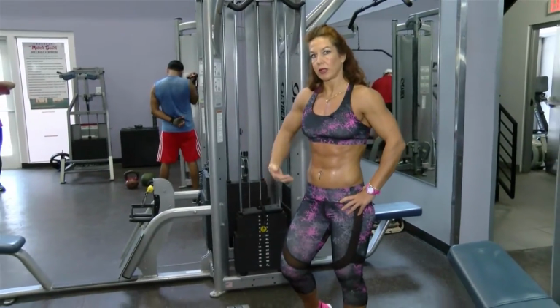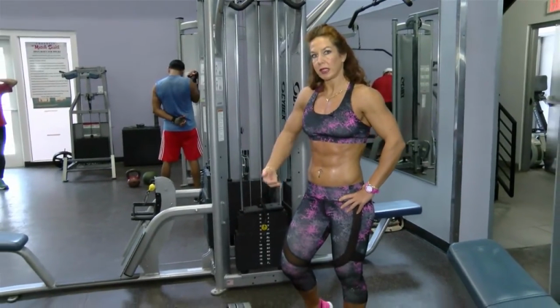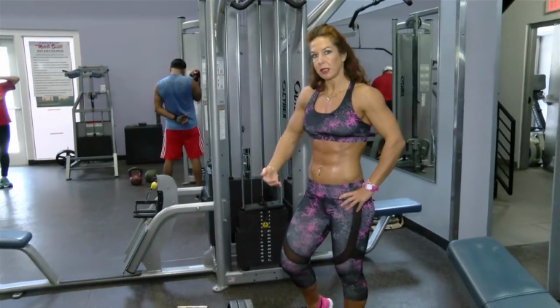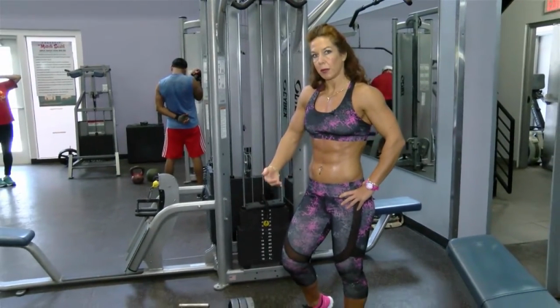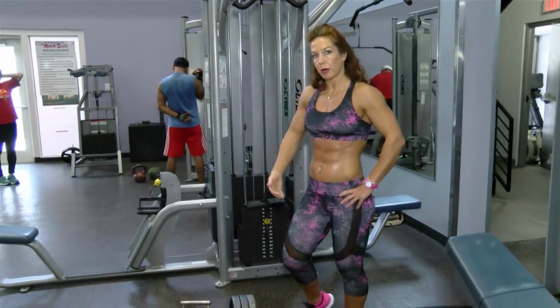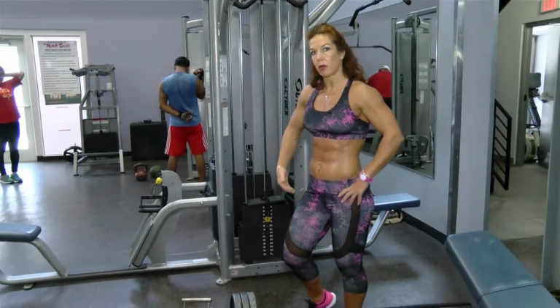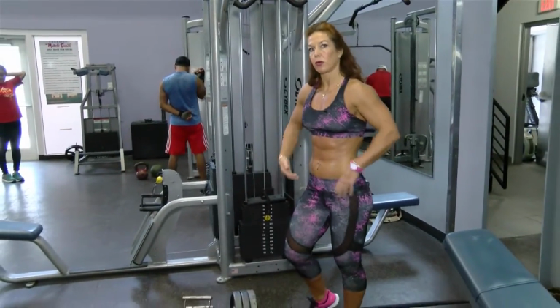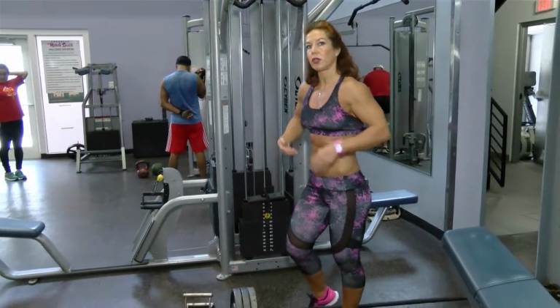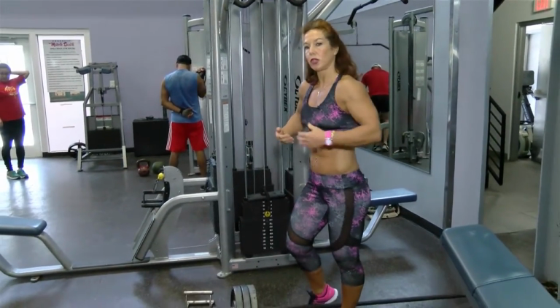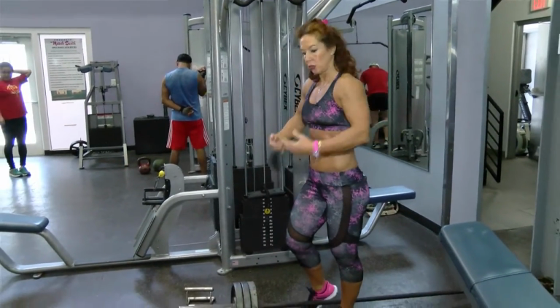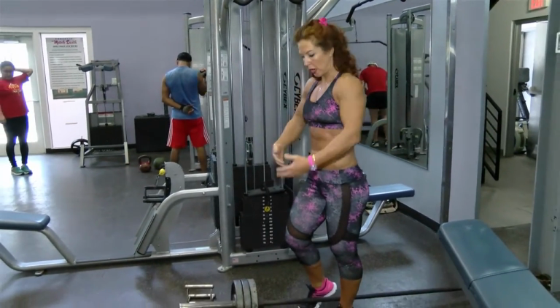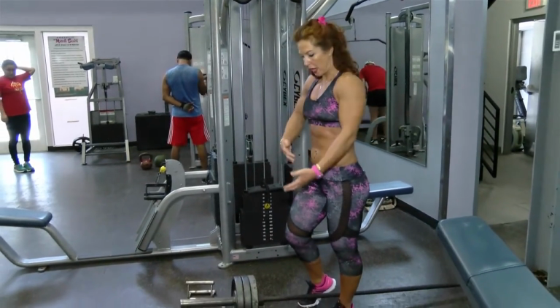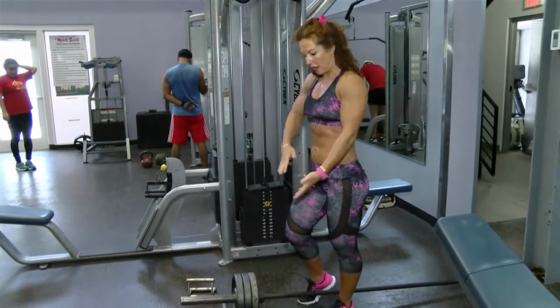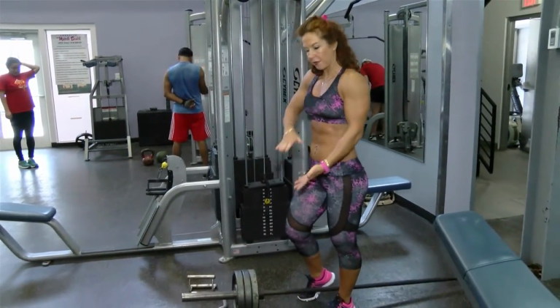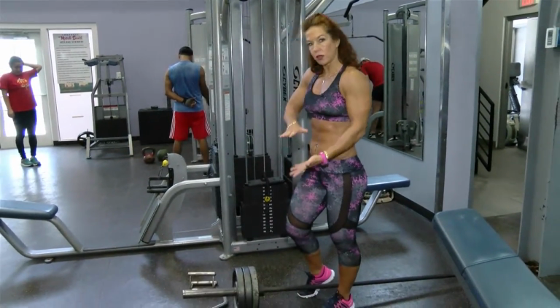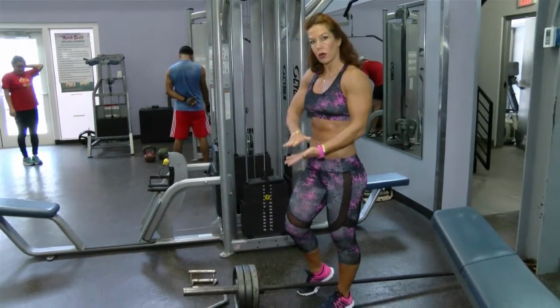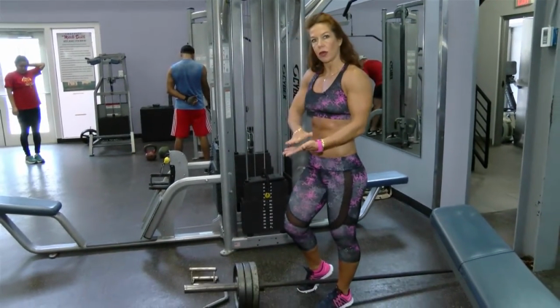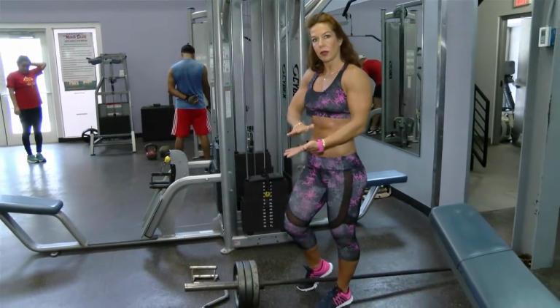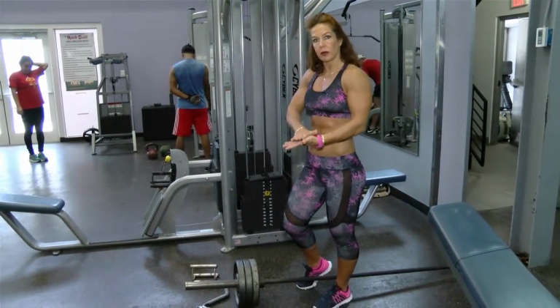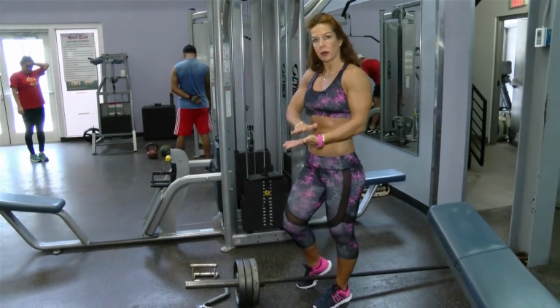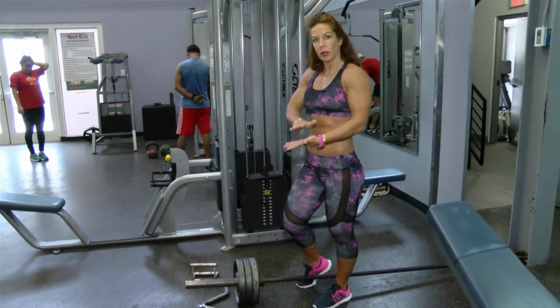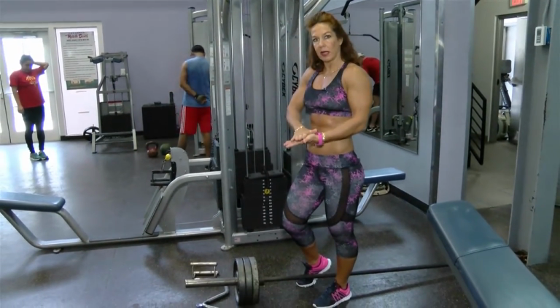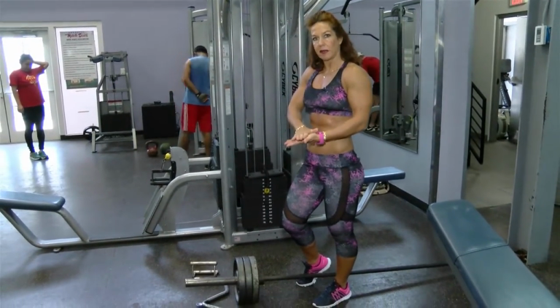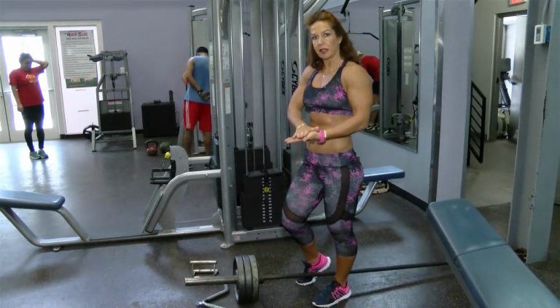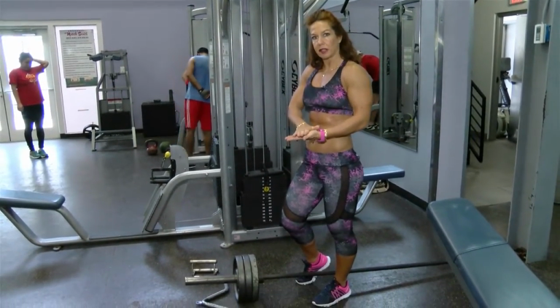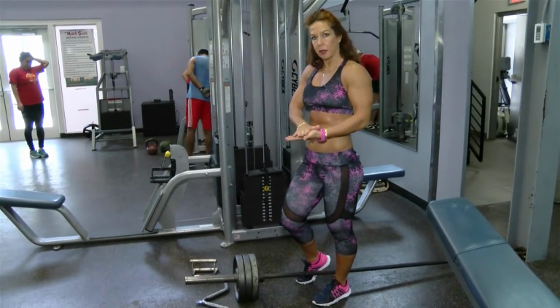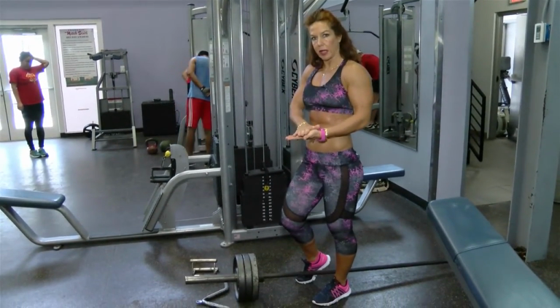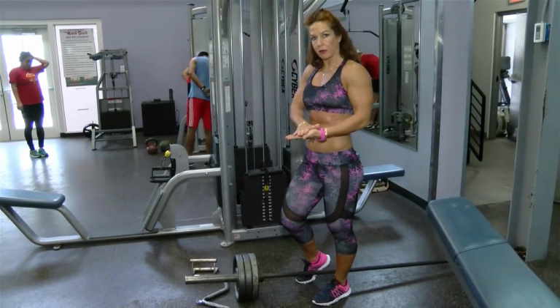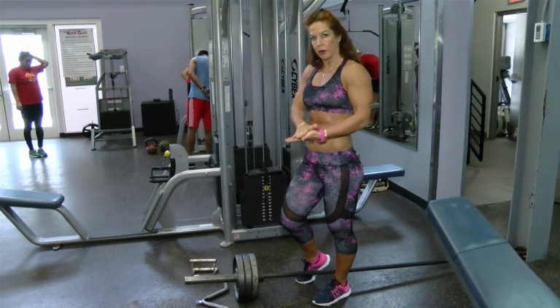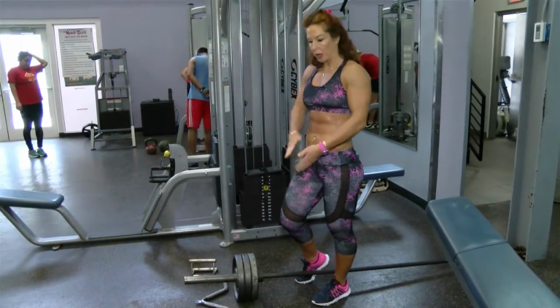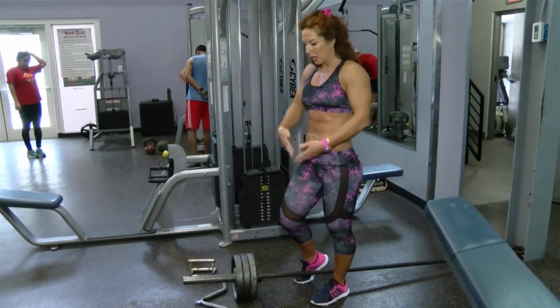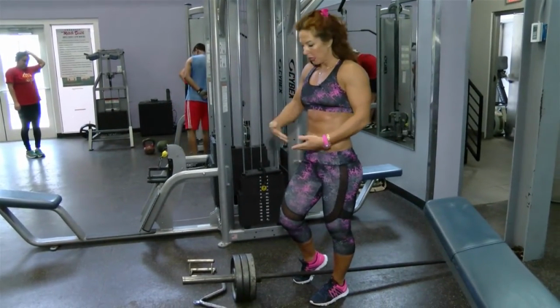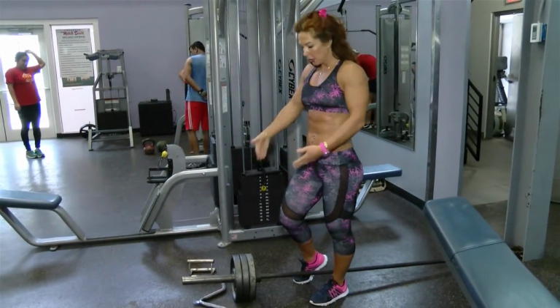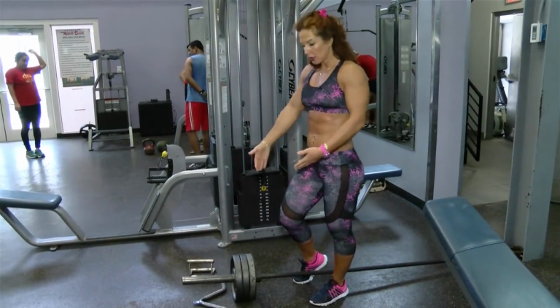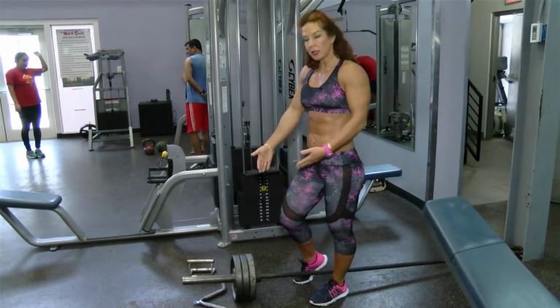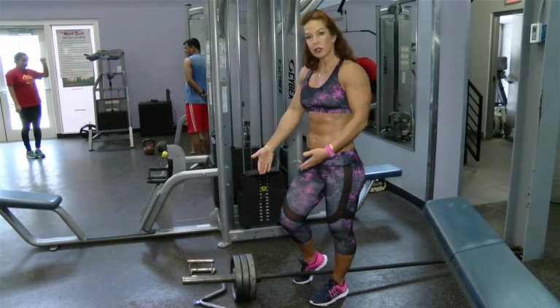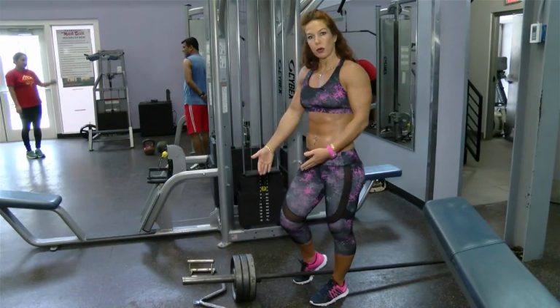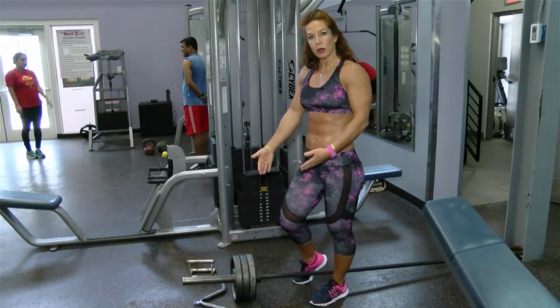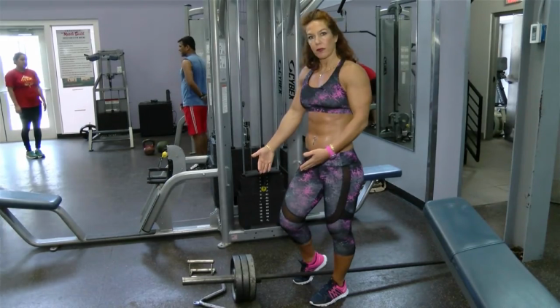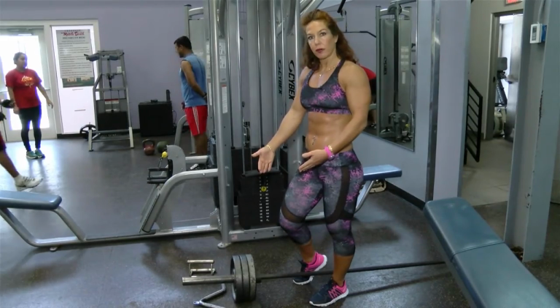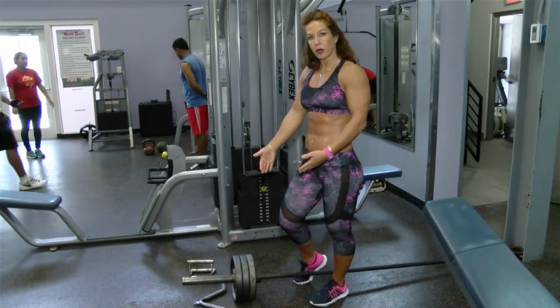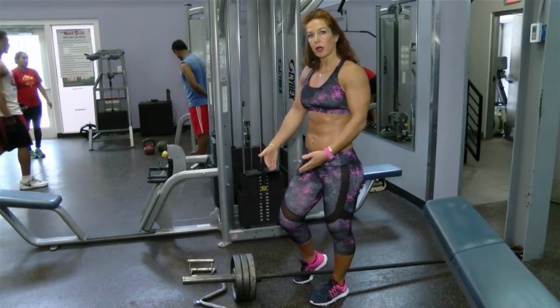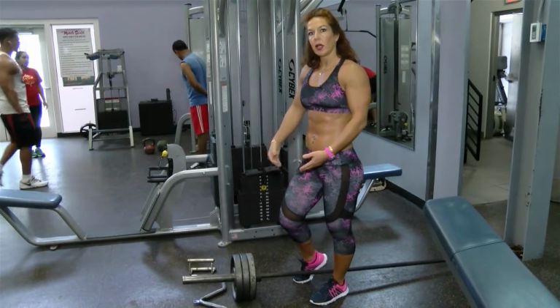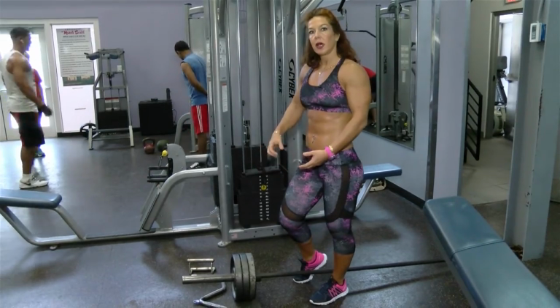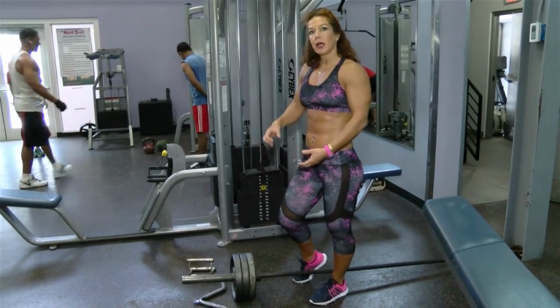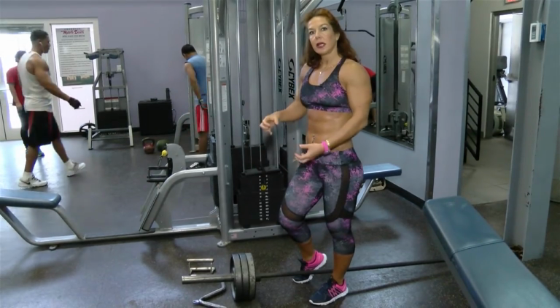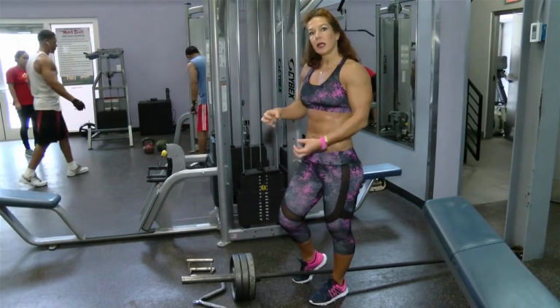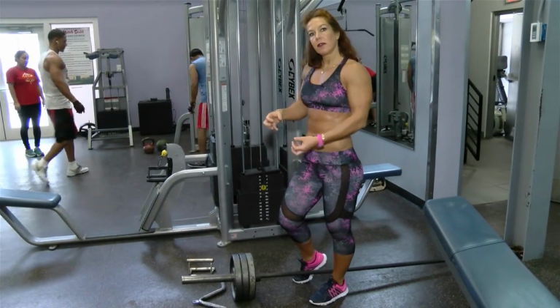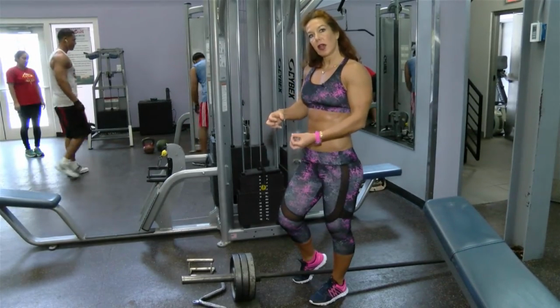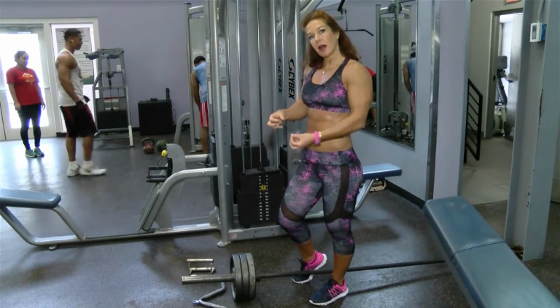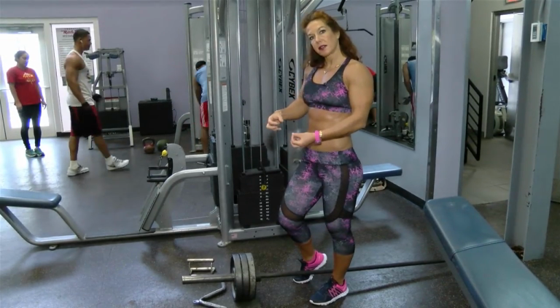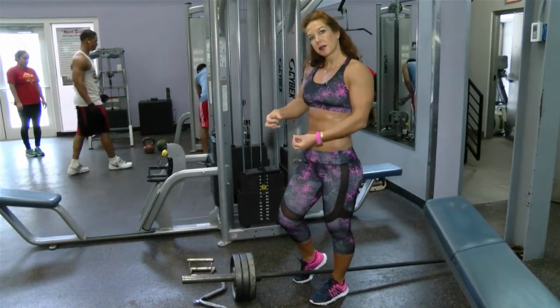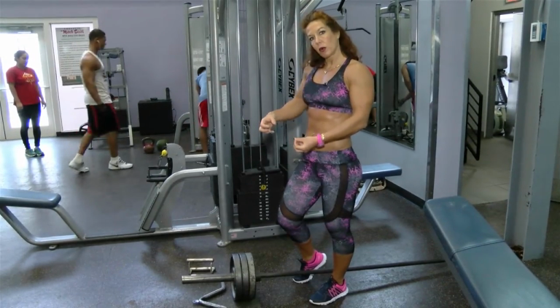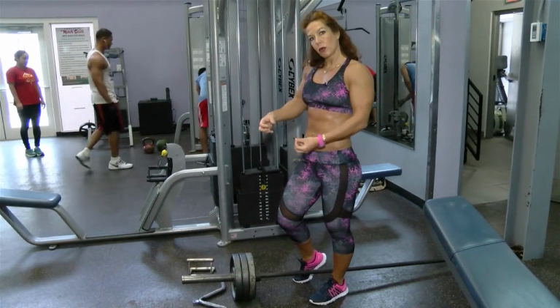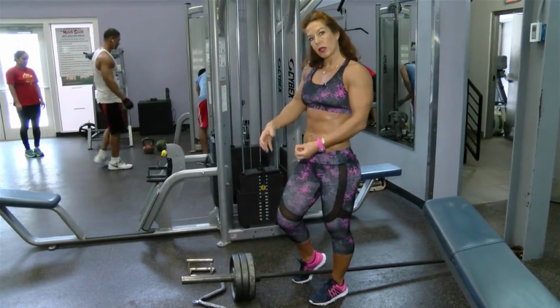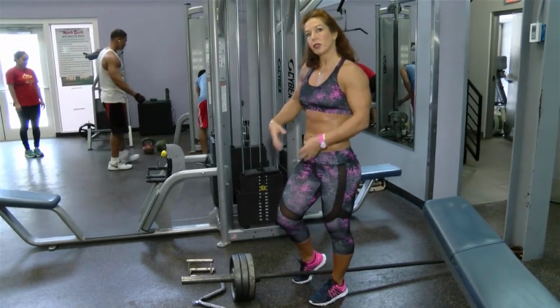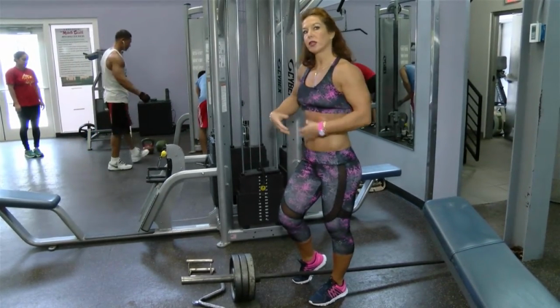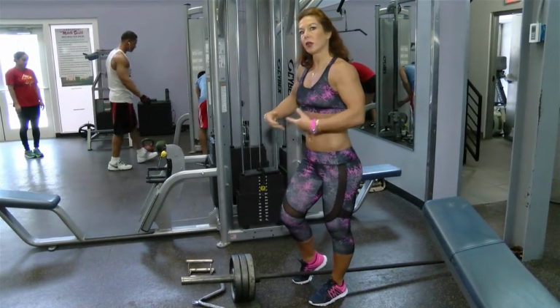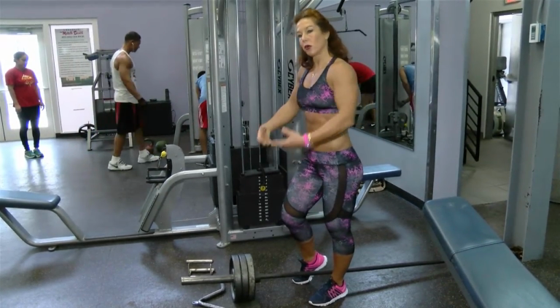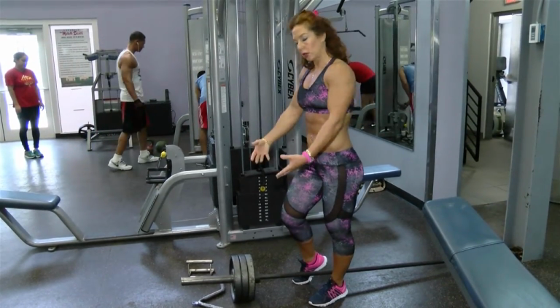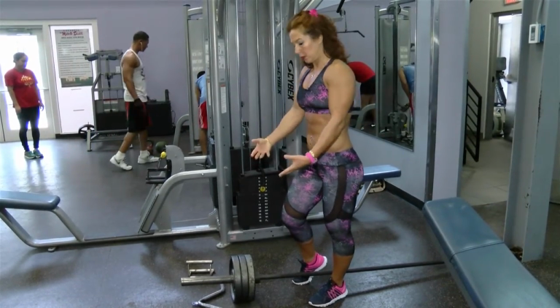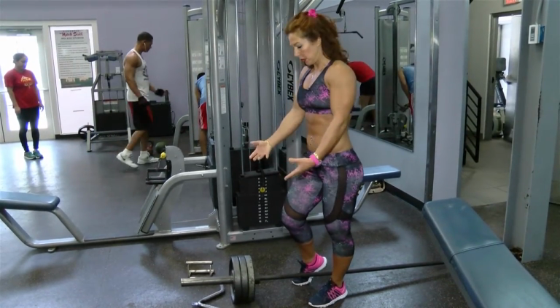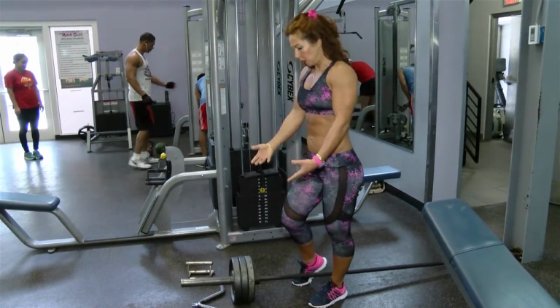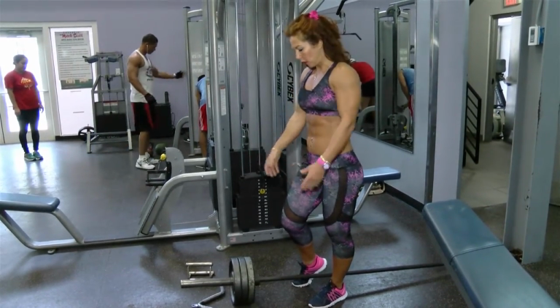On the T-bar row you're on an elevated platform. Here, since you're on the floor, if you have smaller weights you can go a little bit lower.